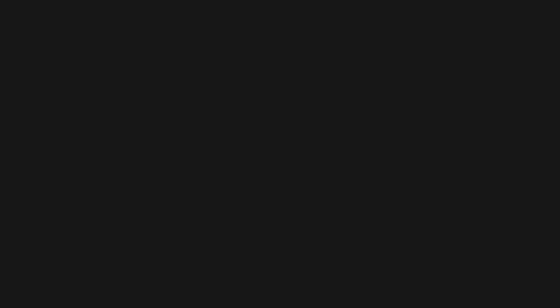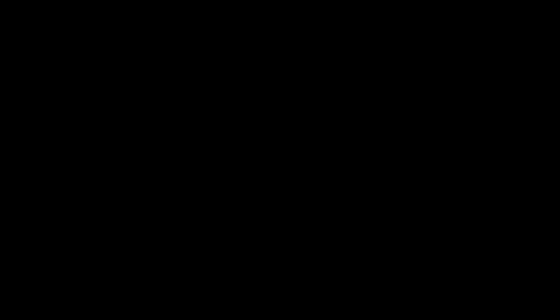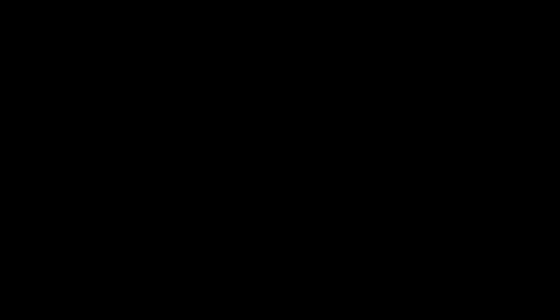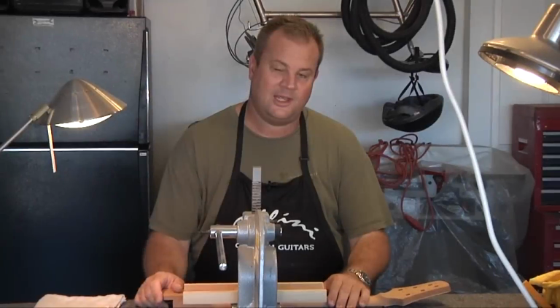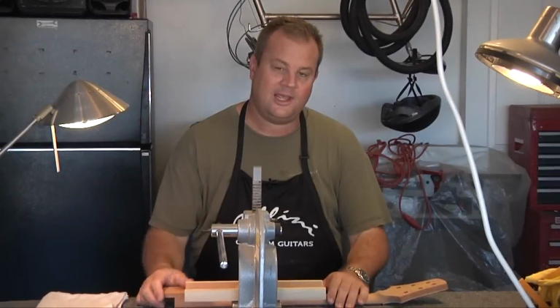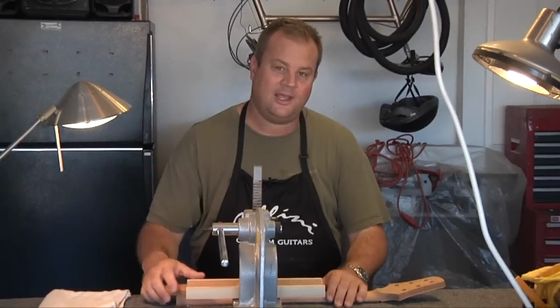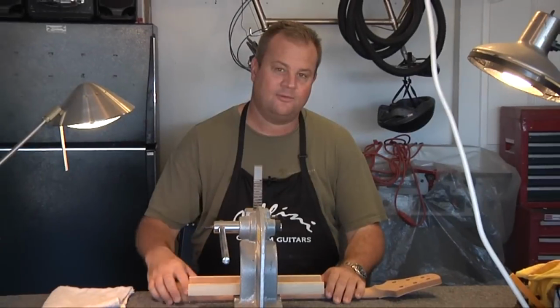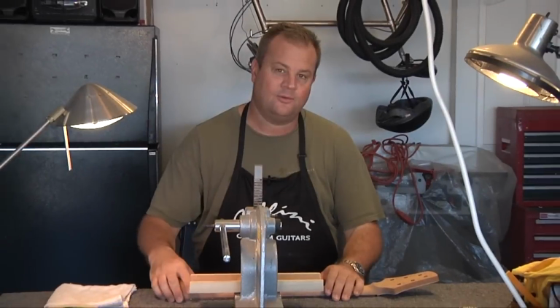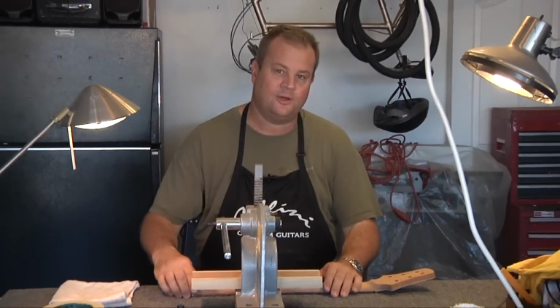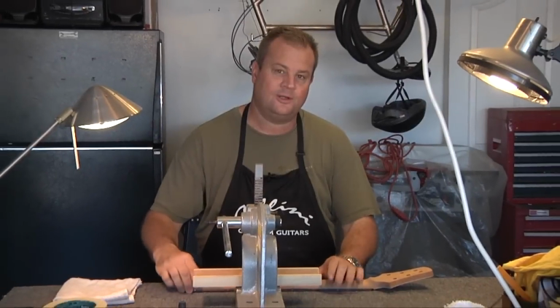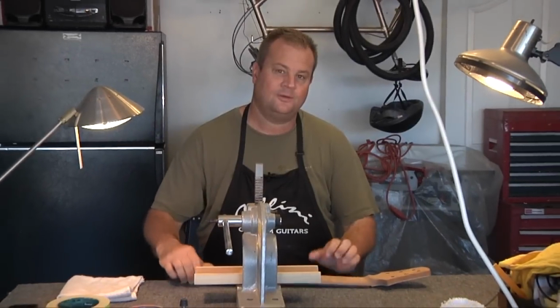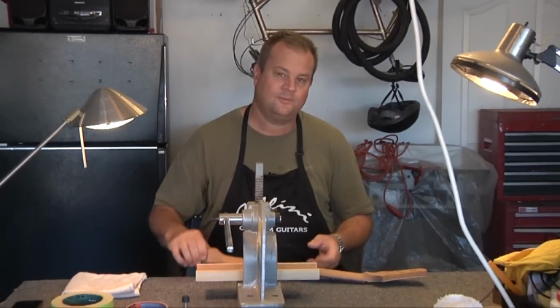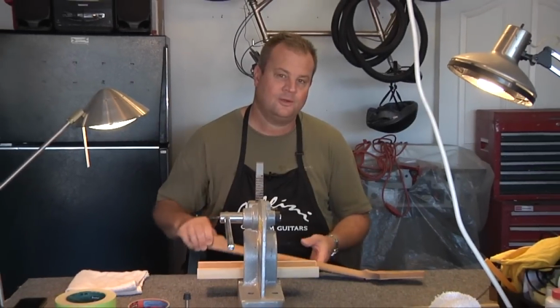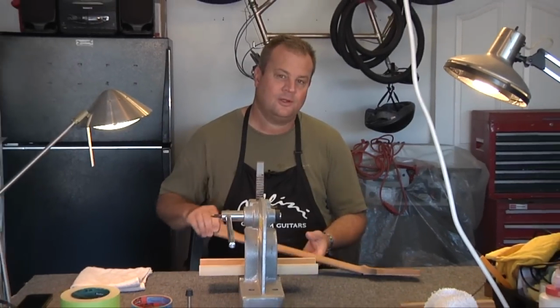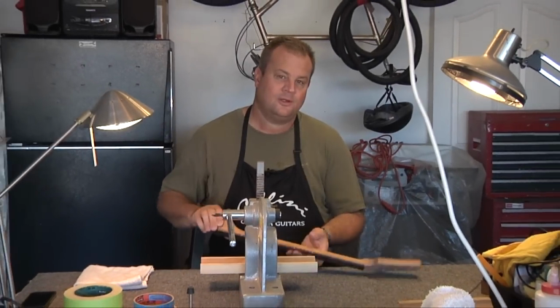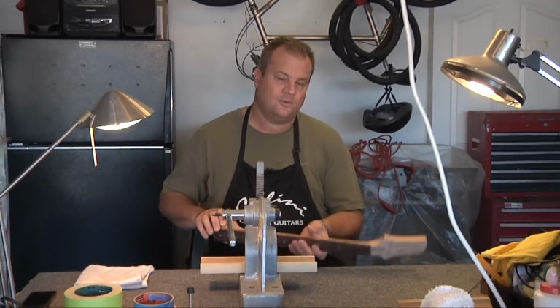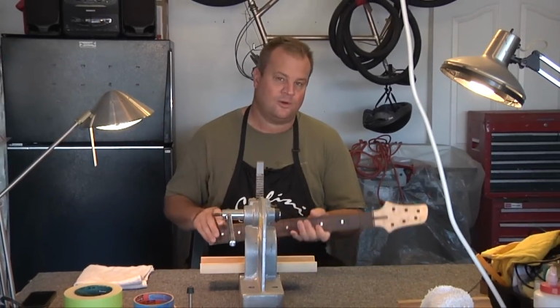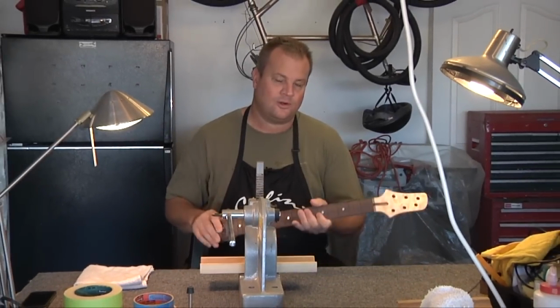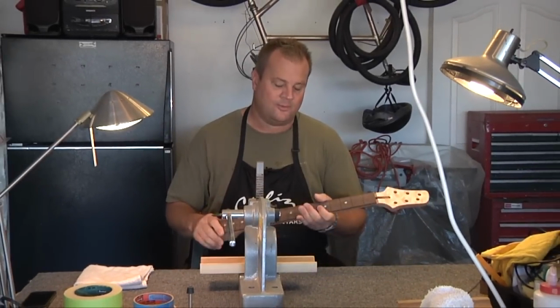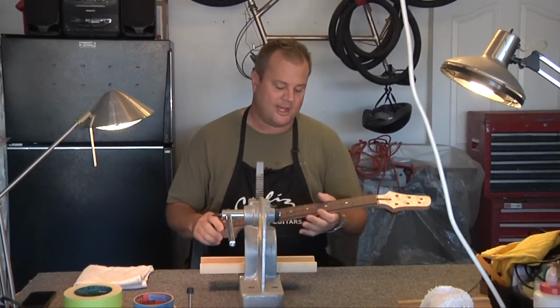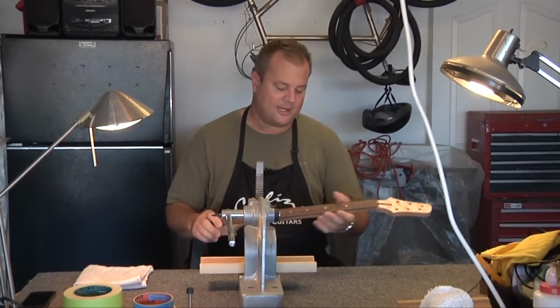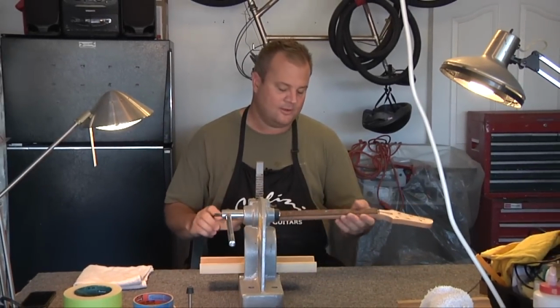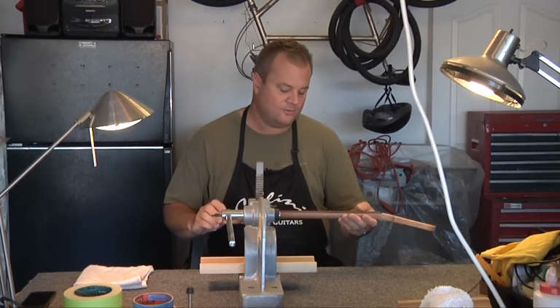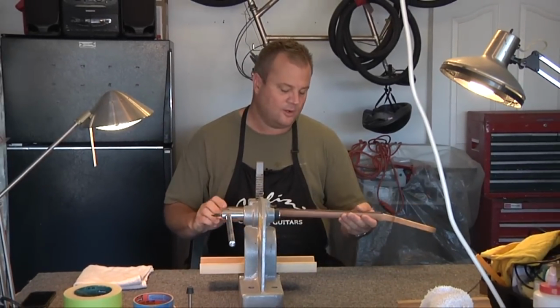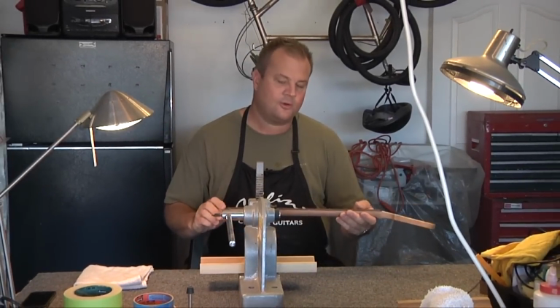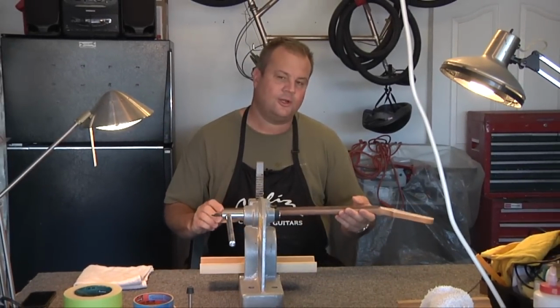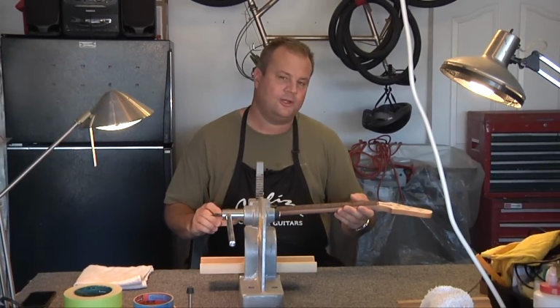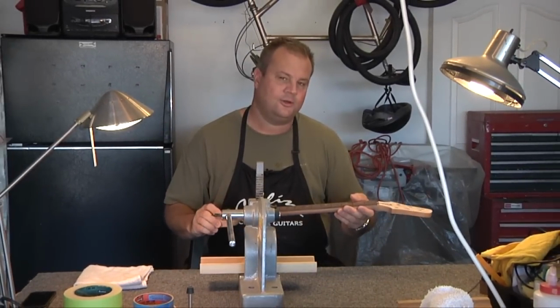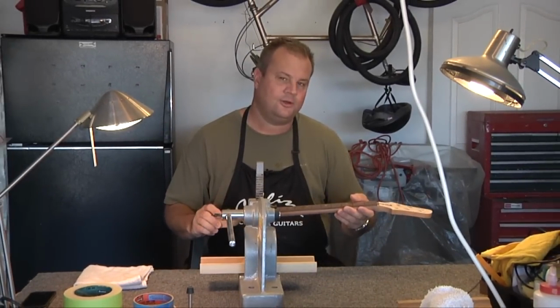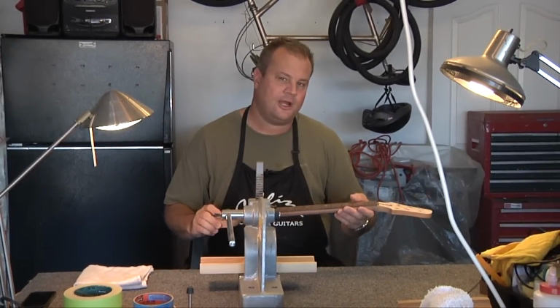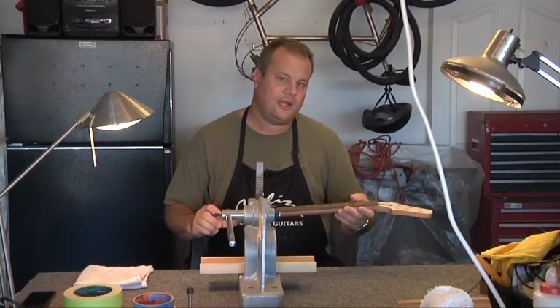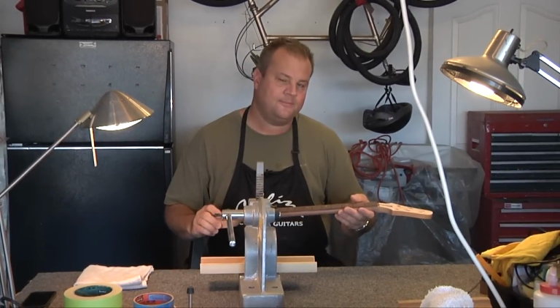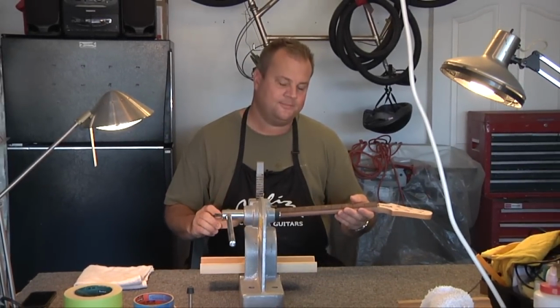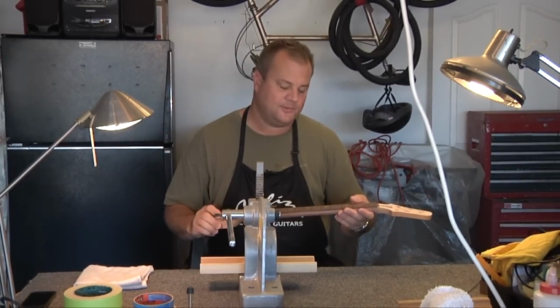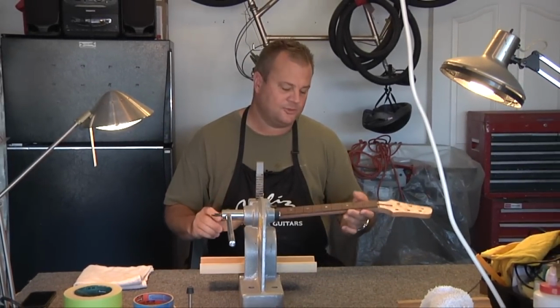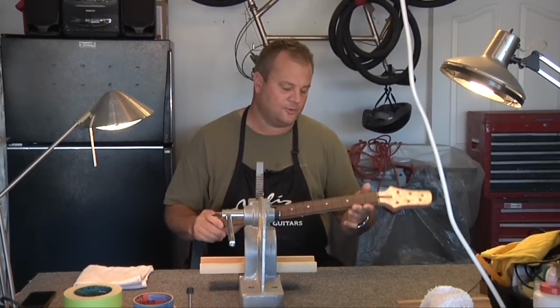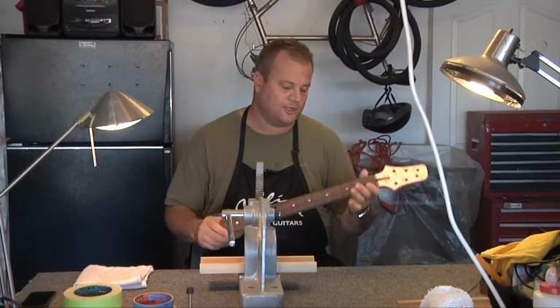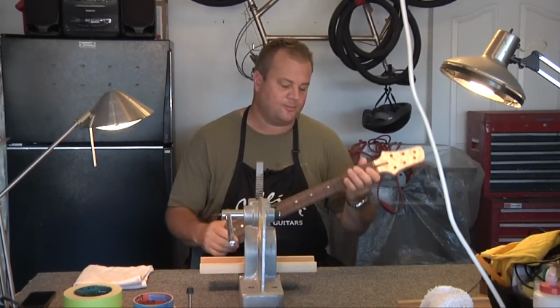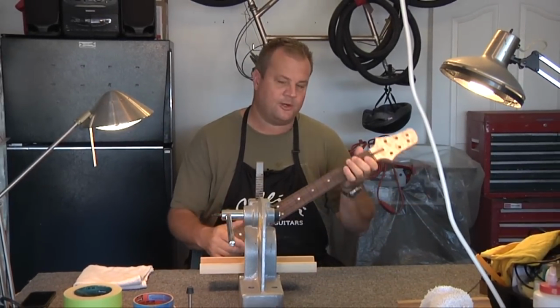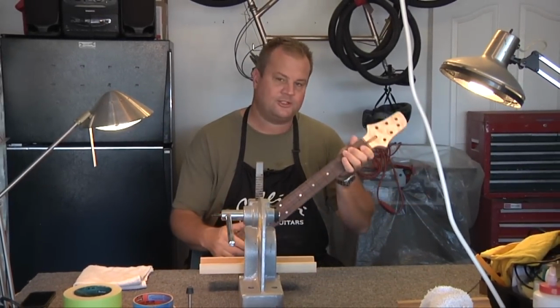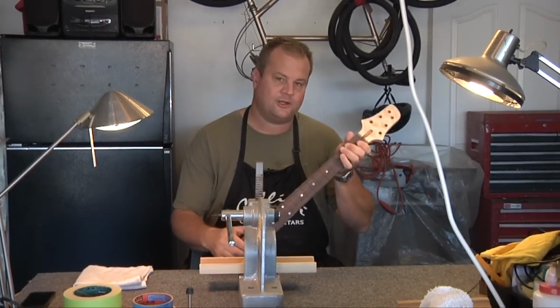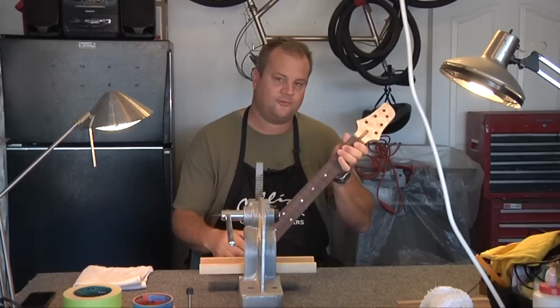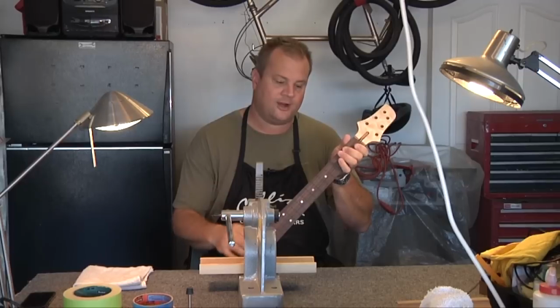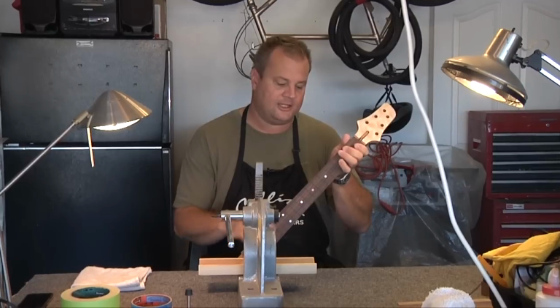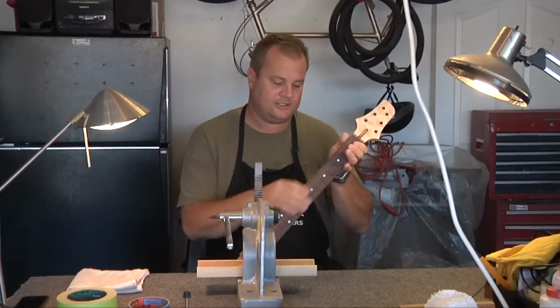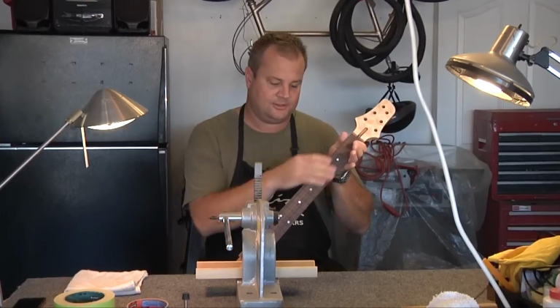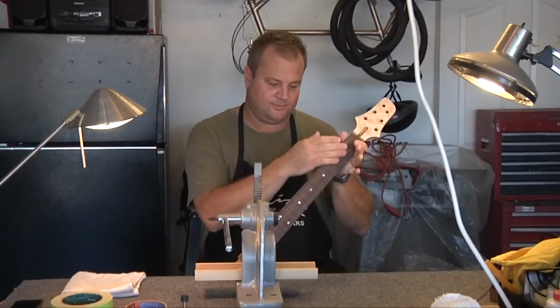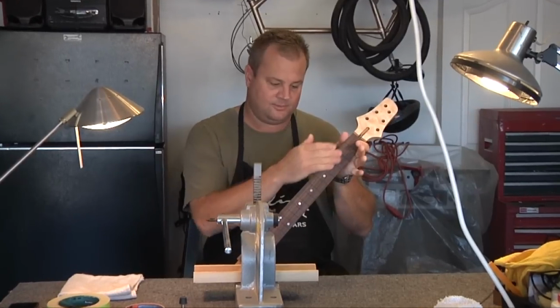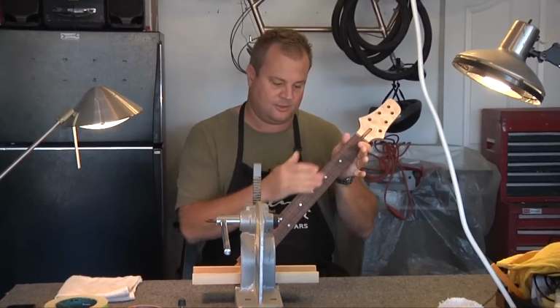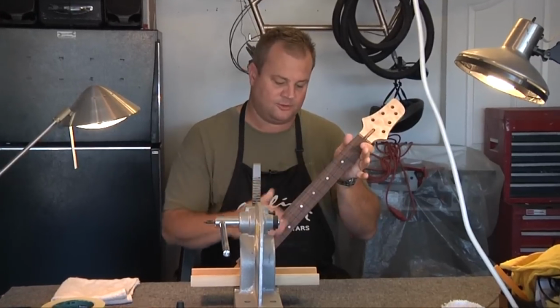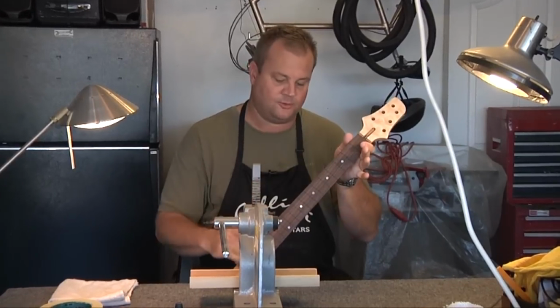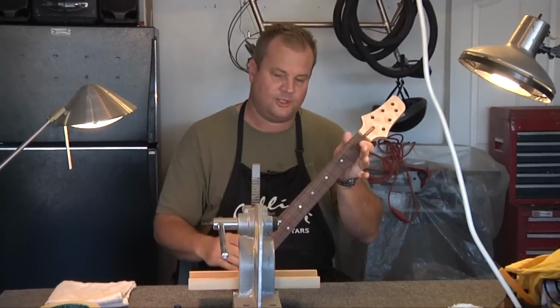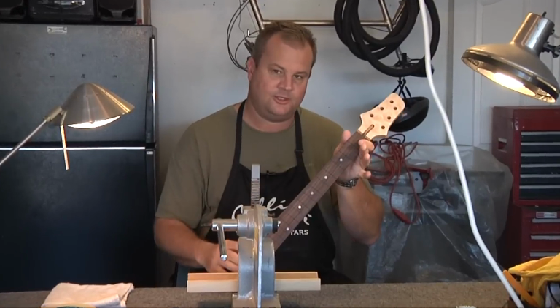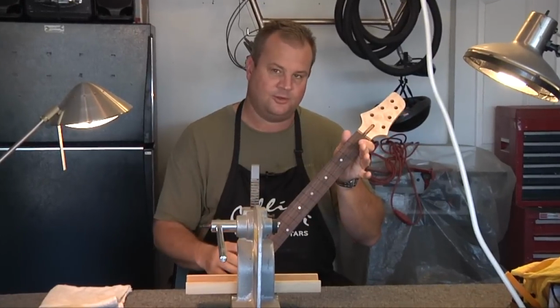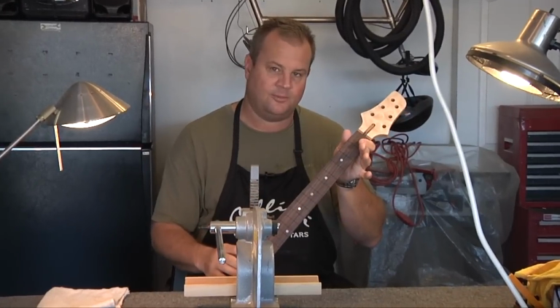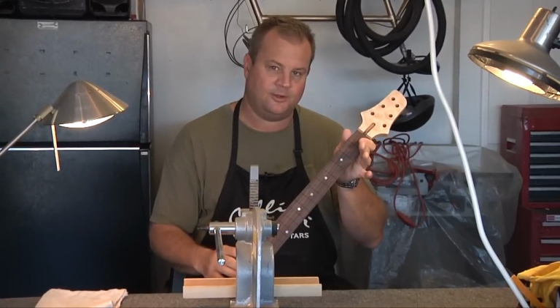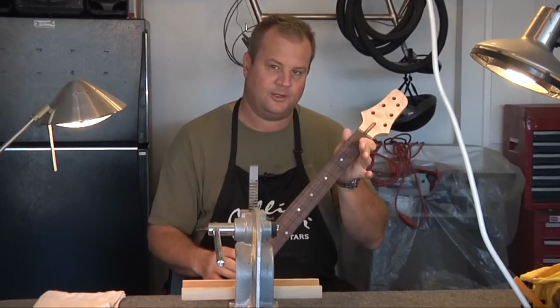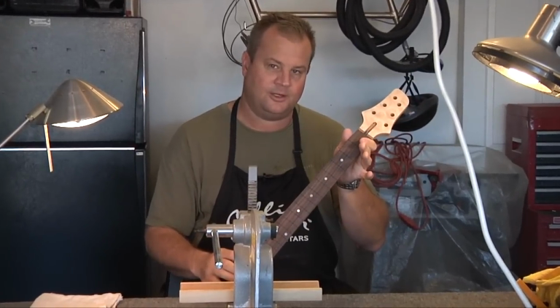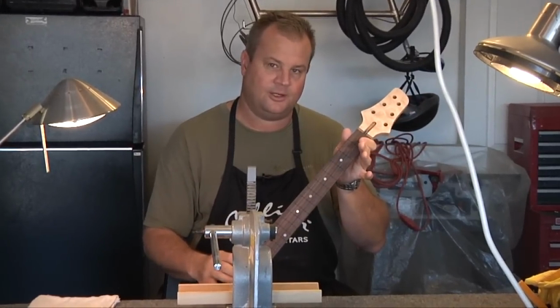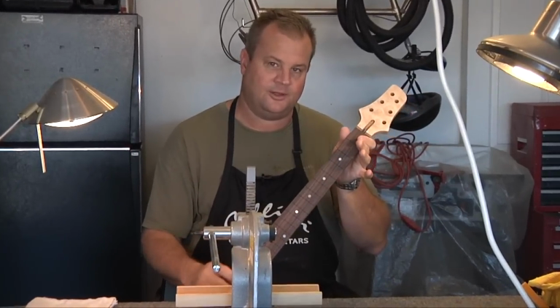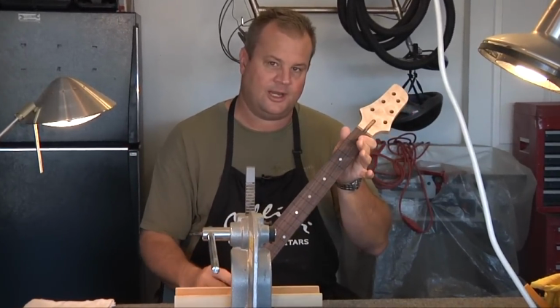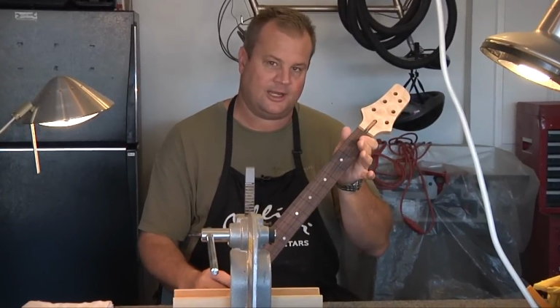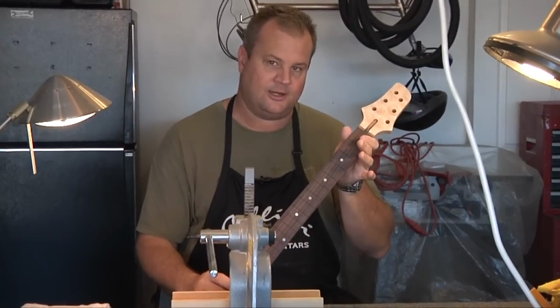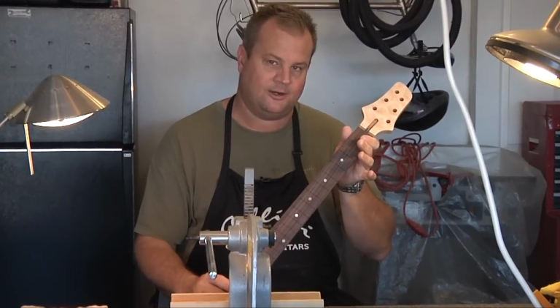Hey everyone, welcome back. What we're going to do today is we're going to press our frets — all 22 of them in the neck here.